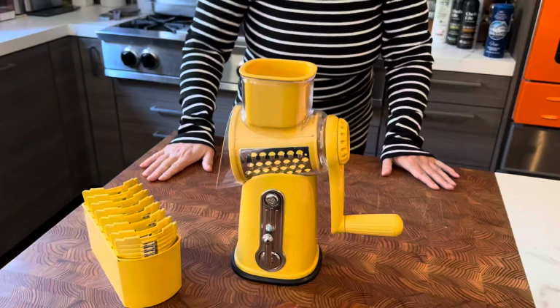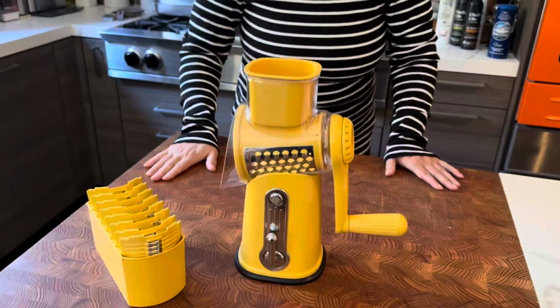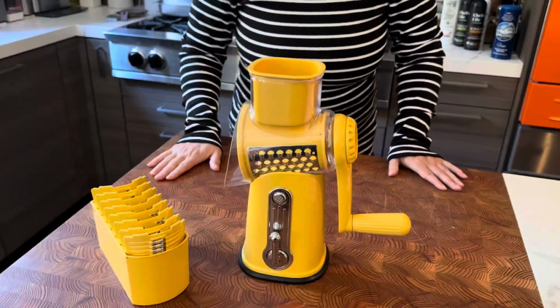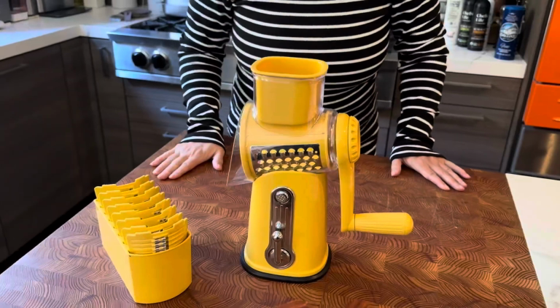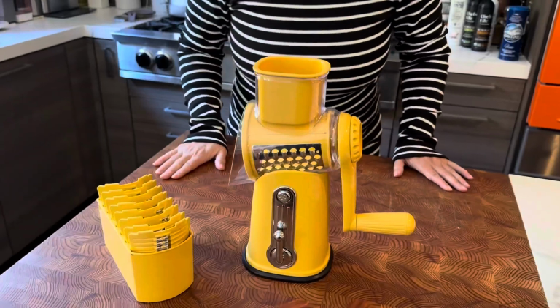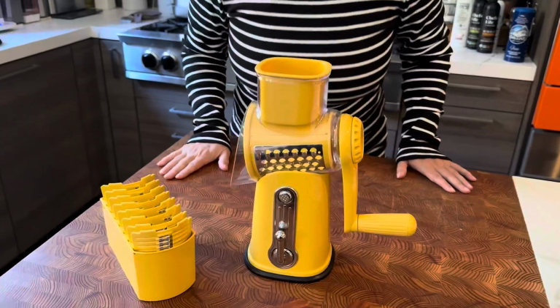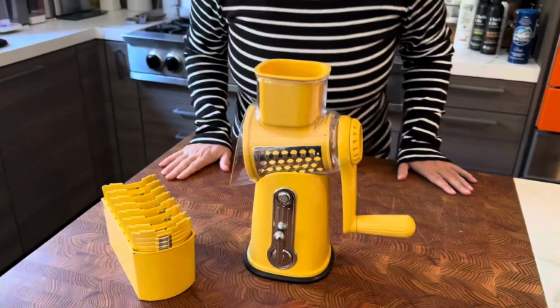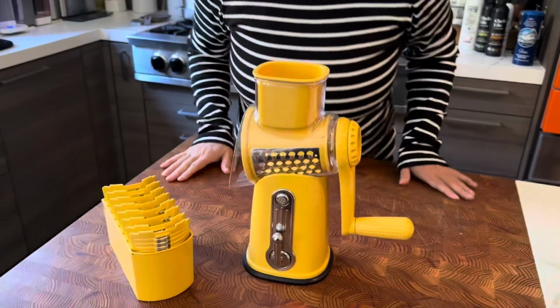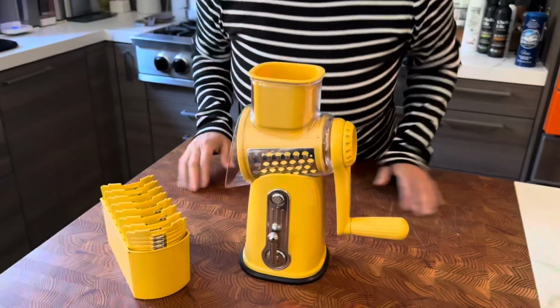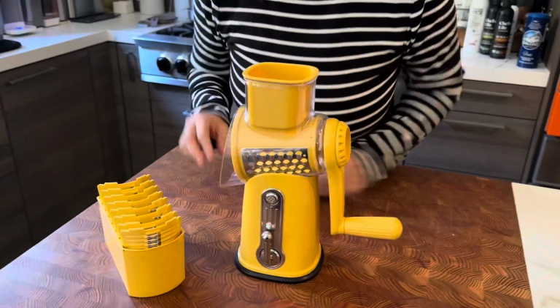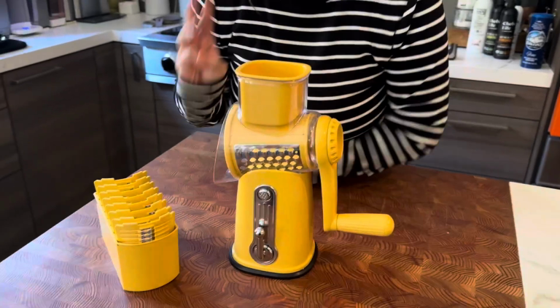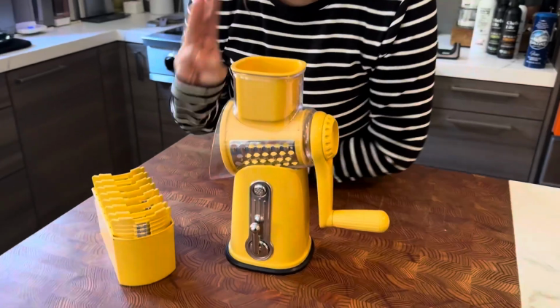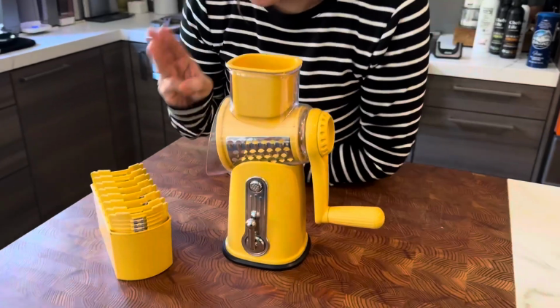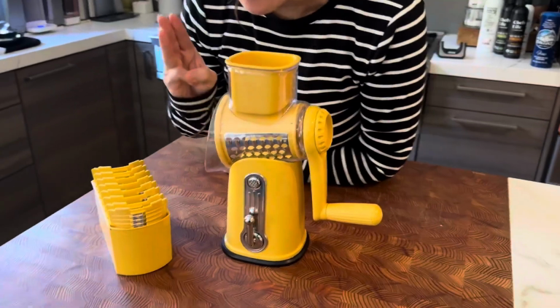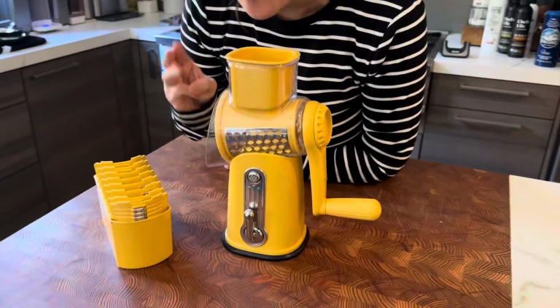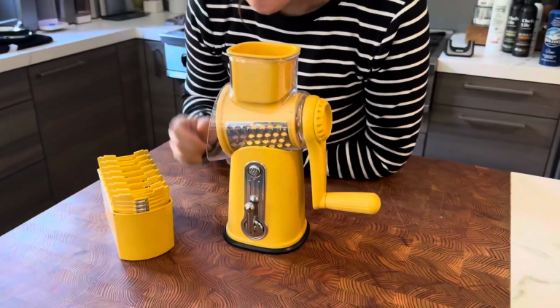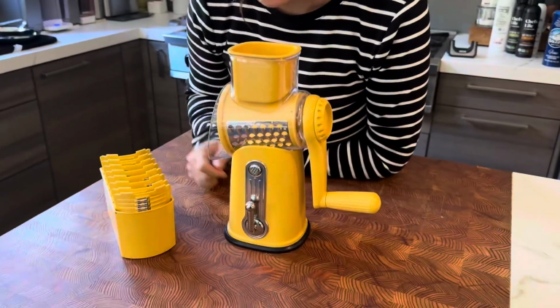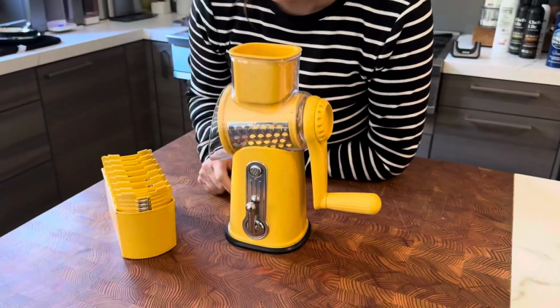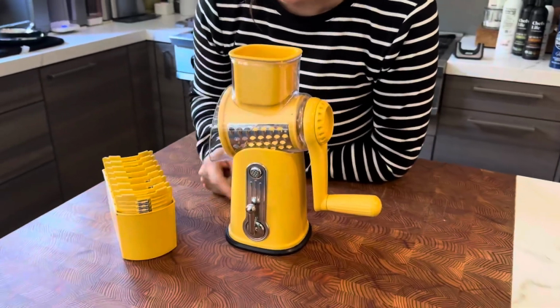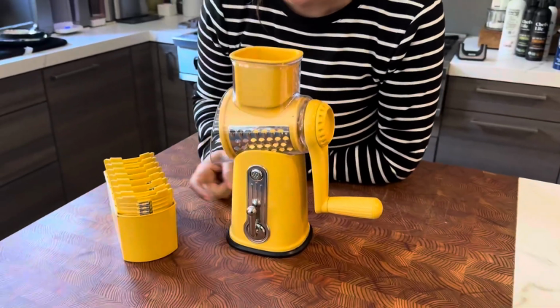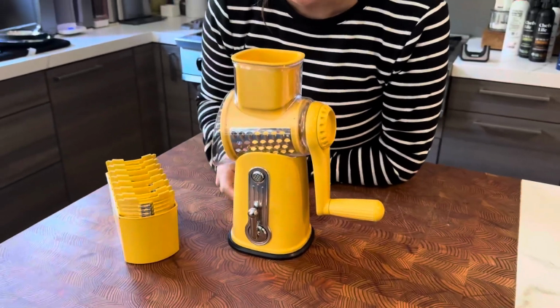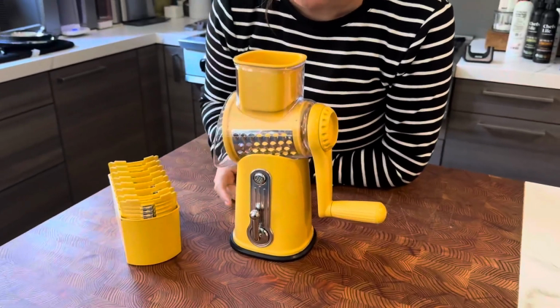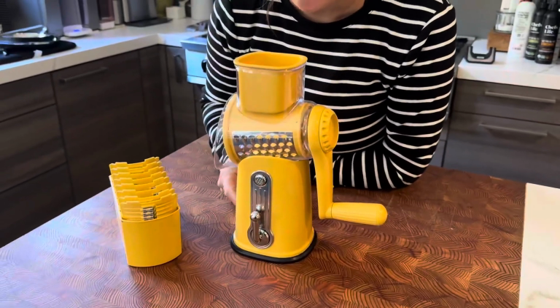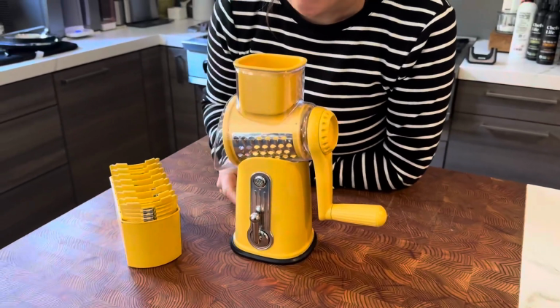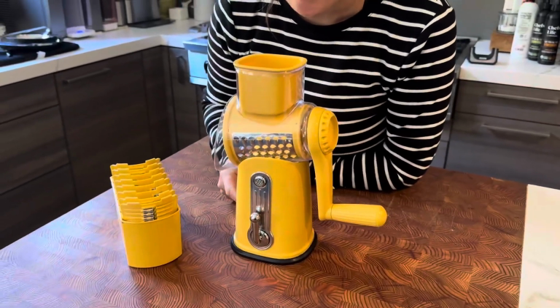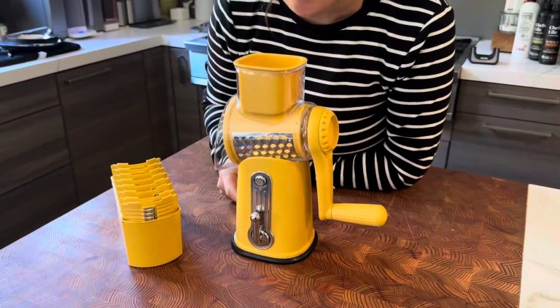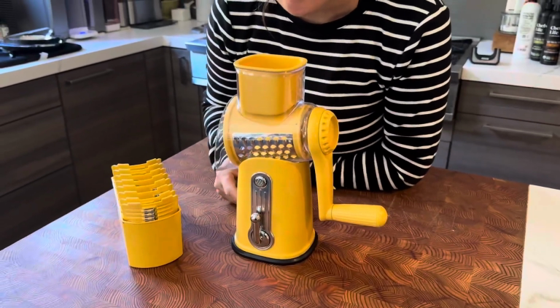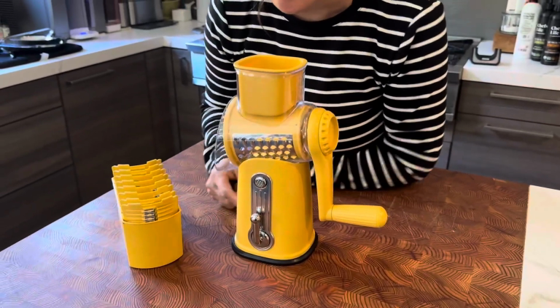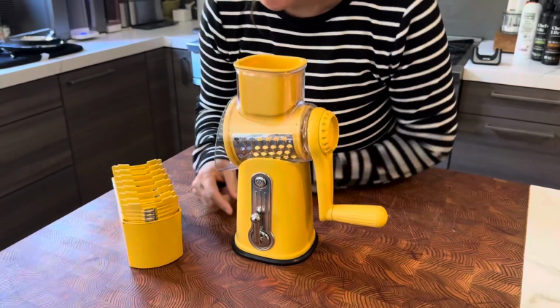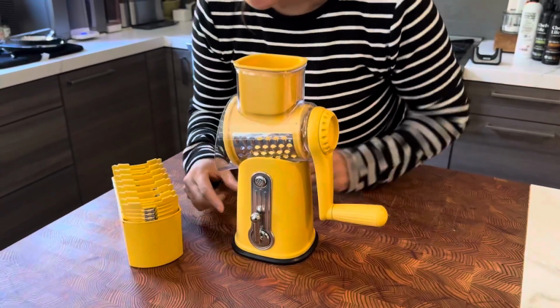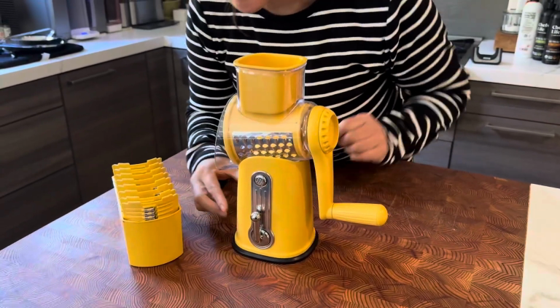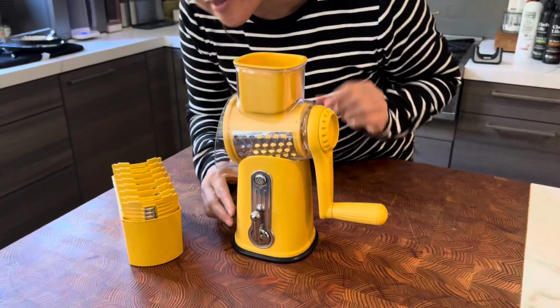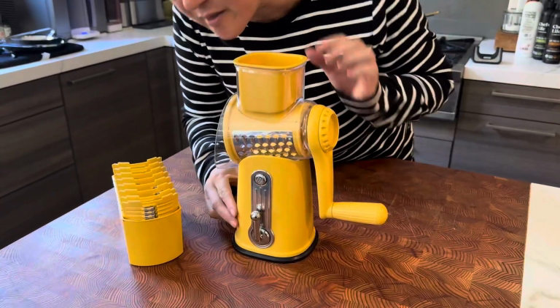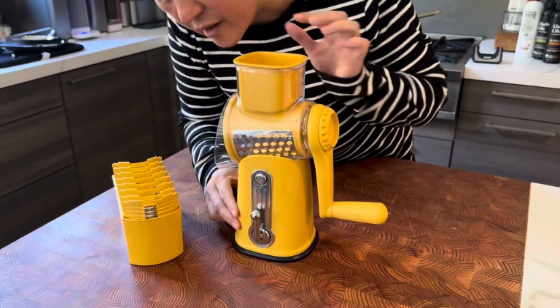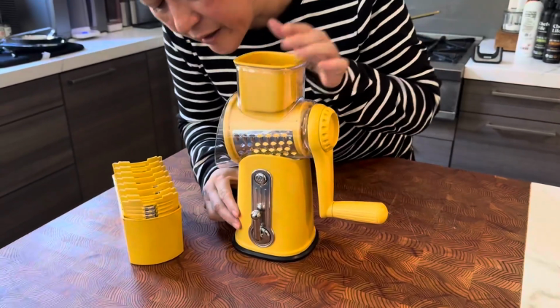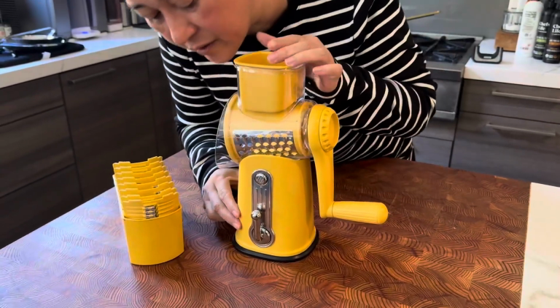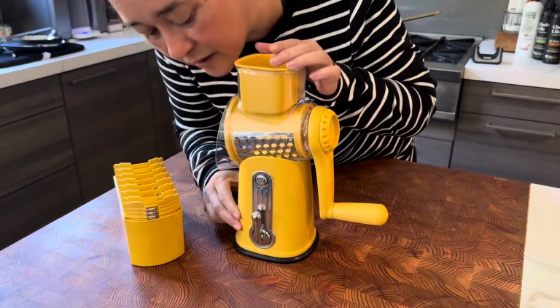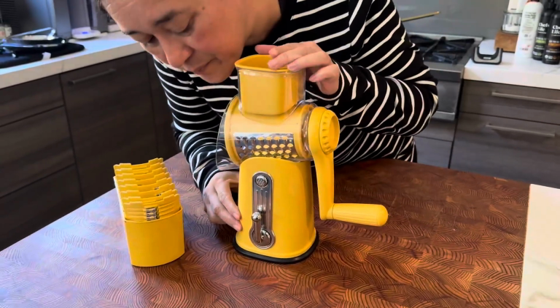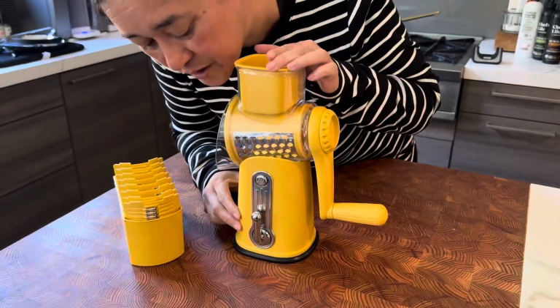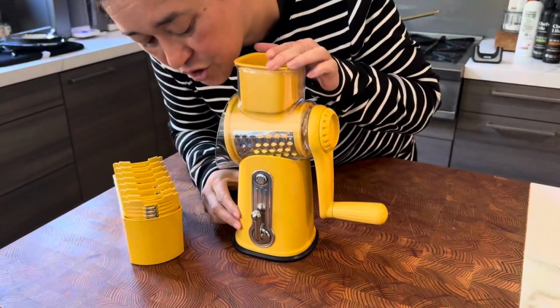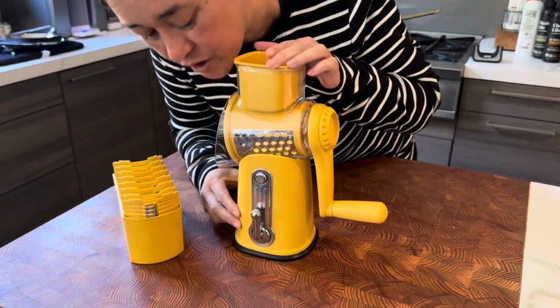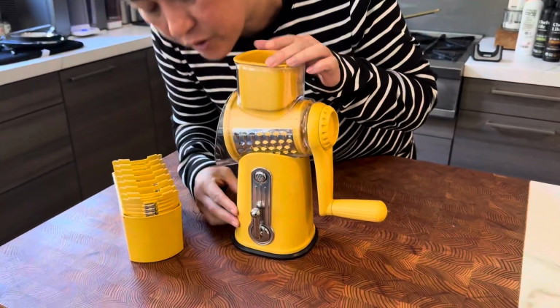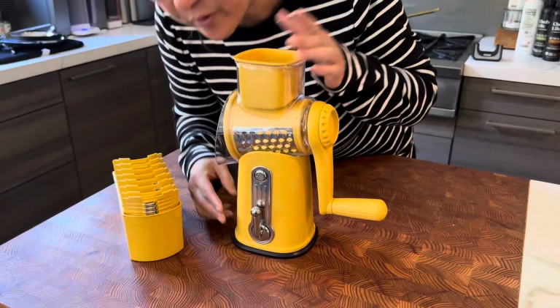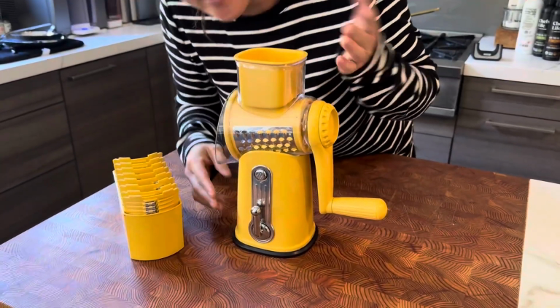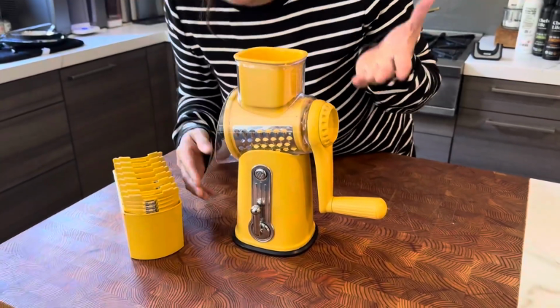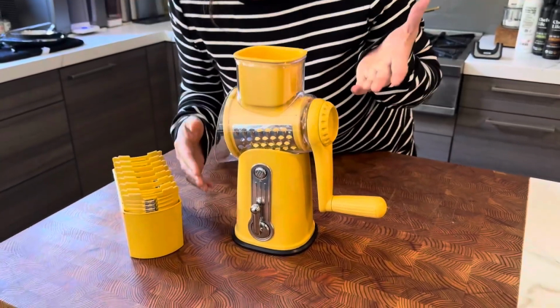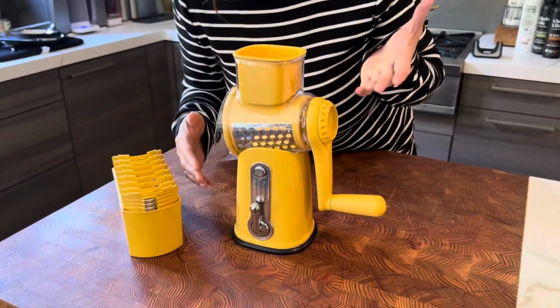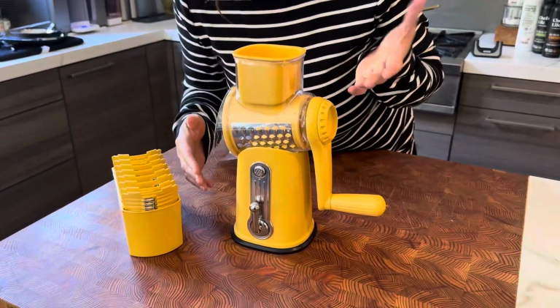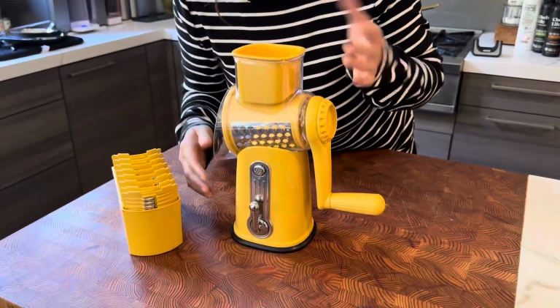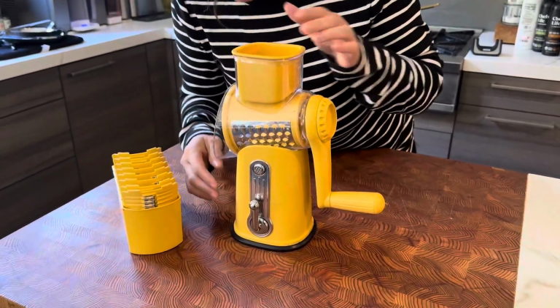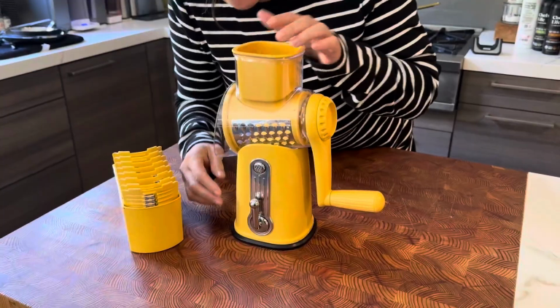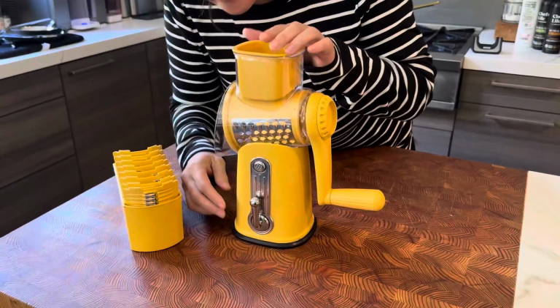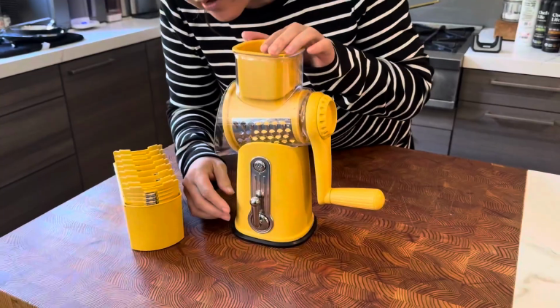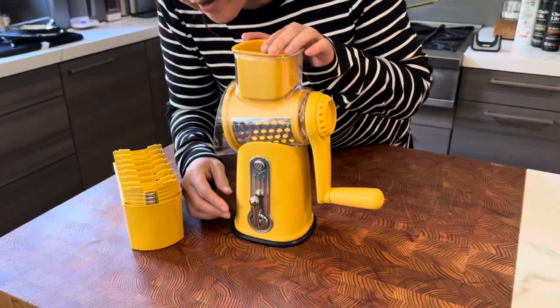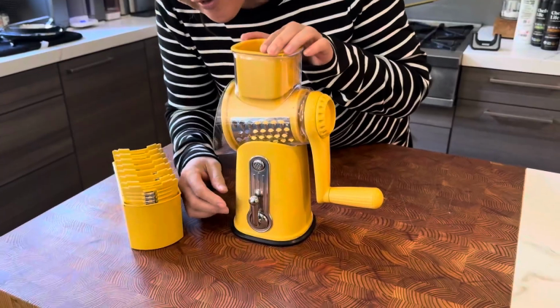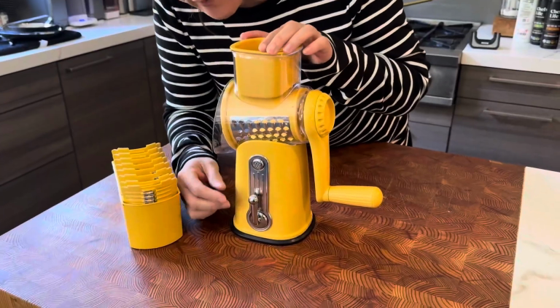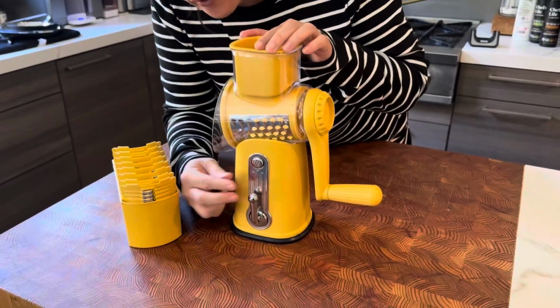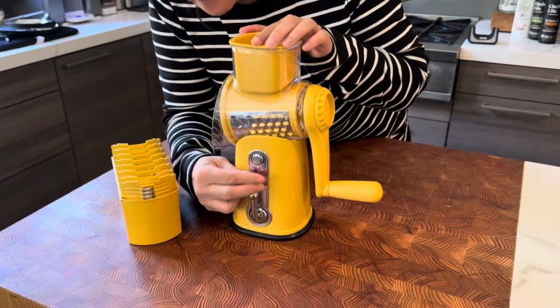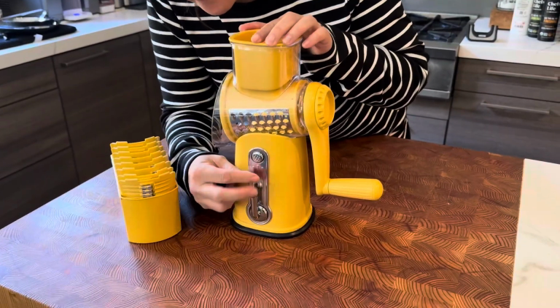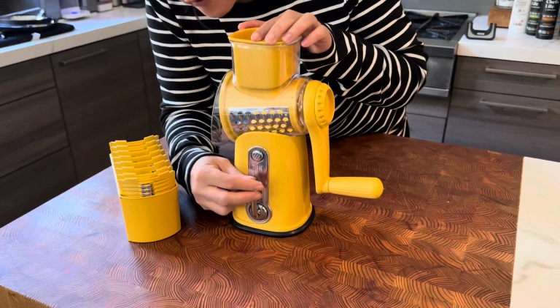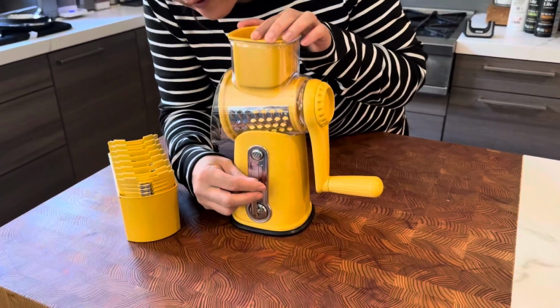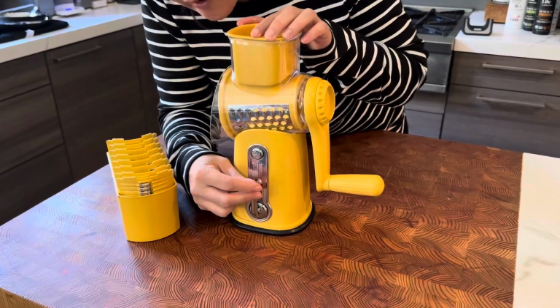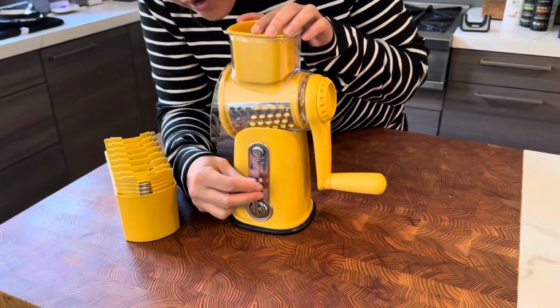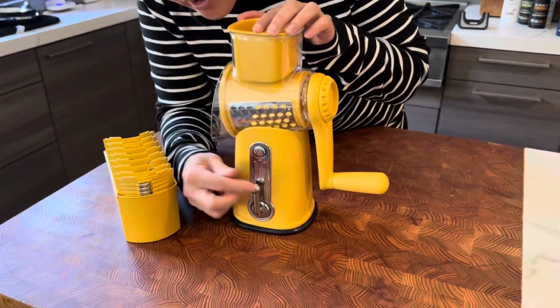Hey friends, there are three reasons why you want to get this Sustis. Let me show you. This is a rotary grater — it's perfect for grating cheese.